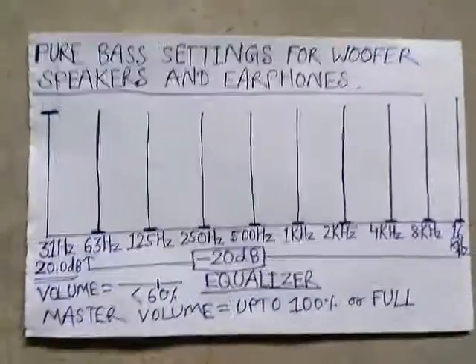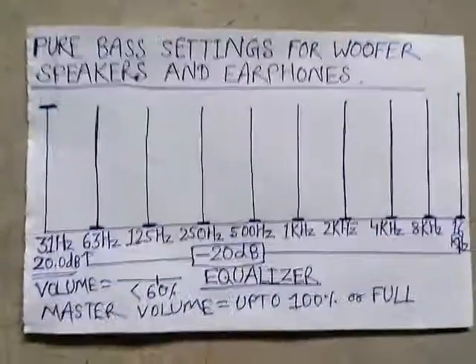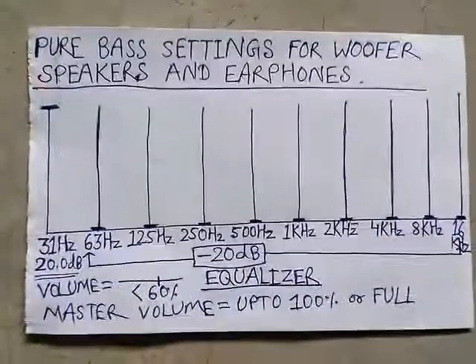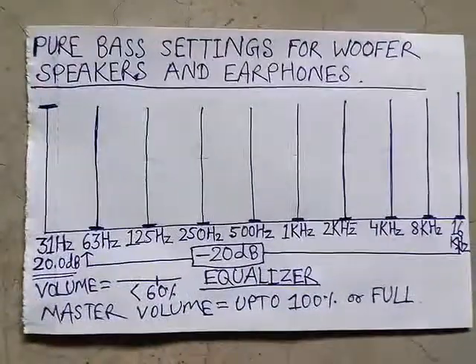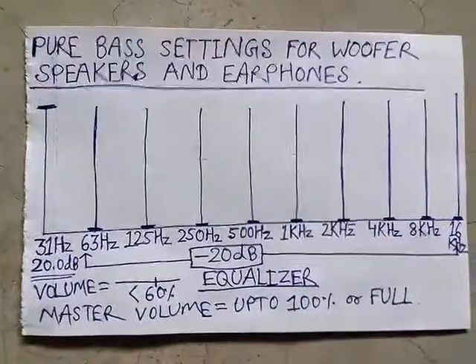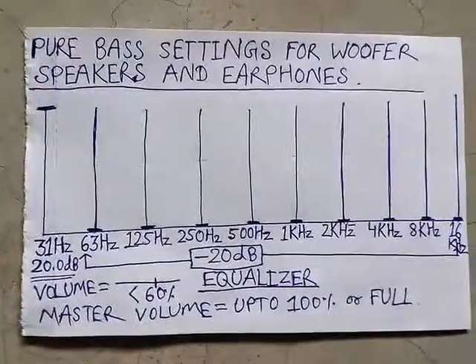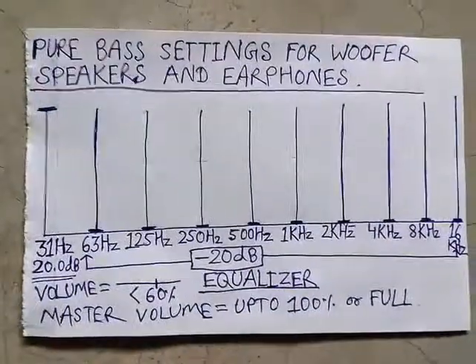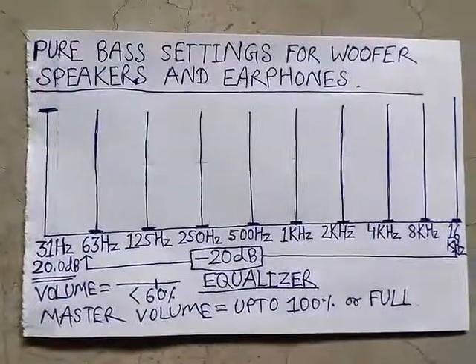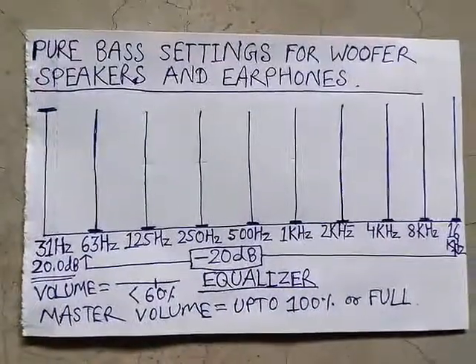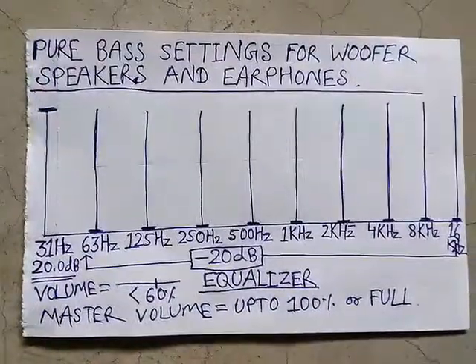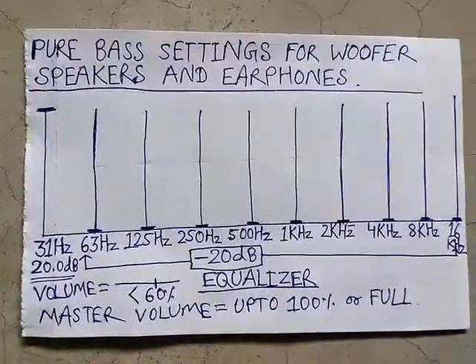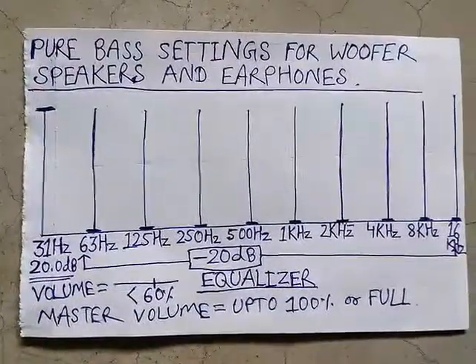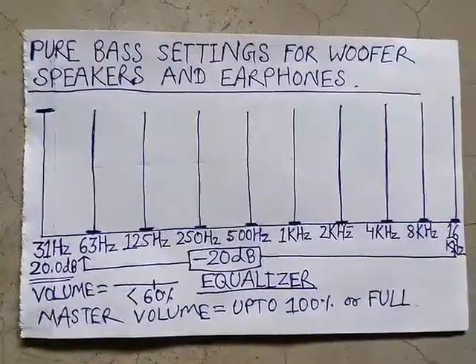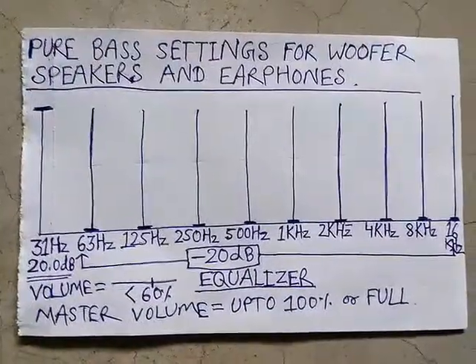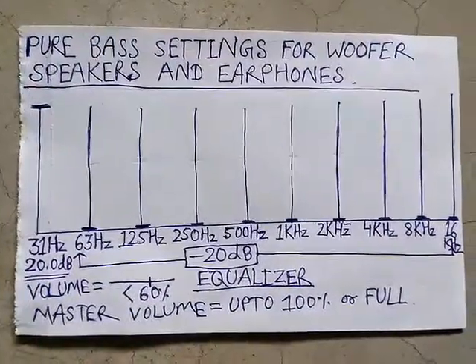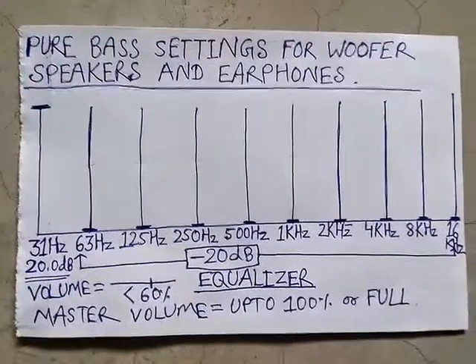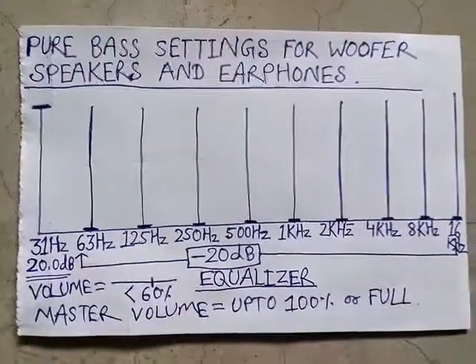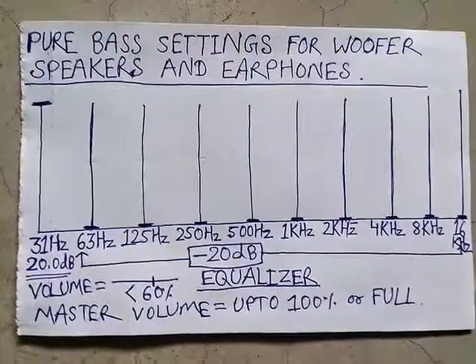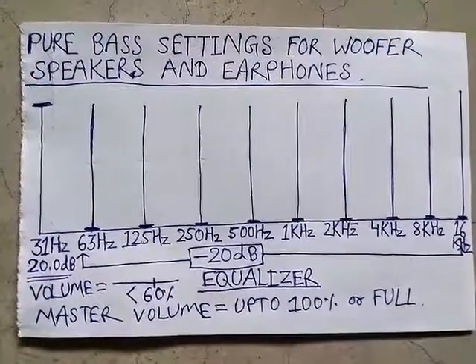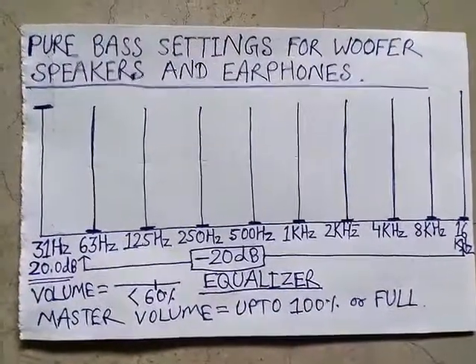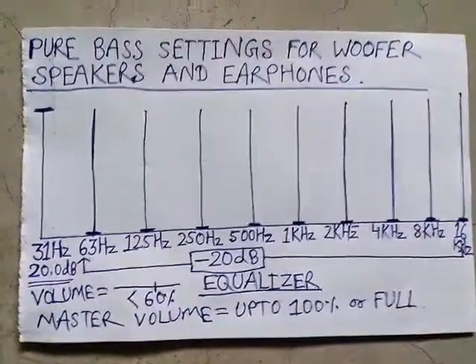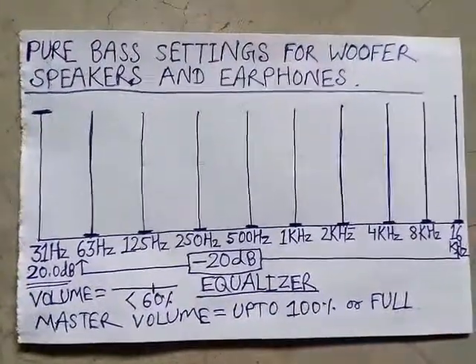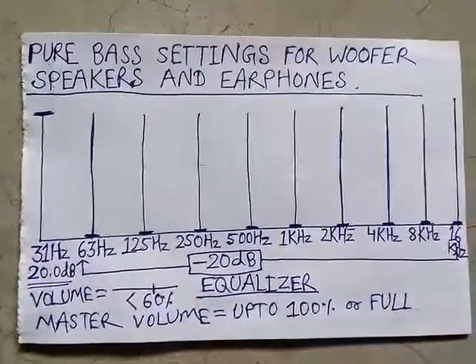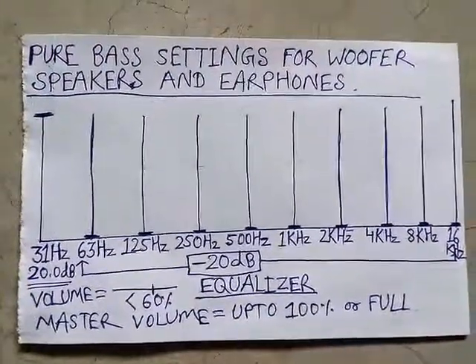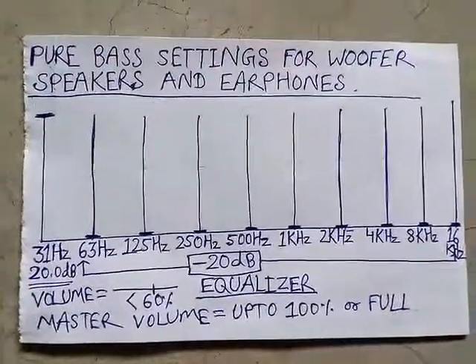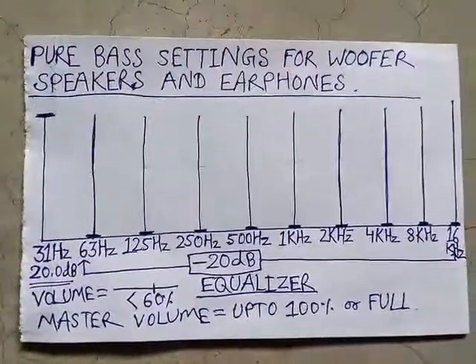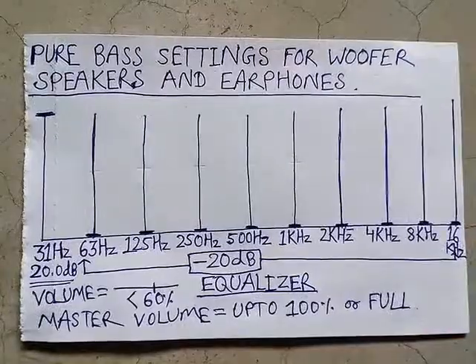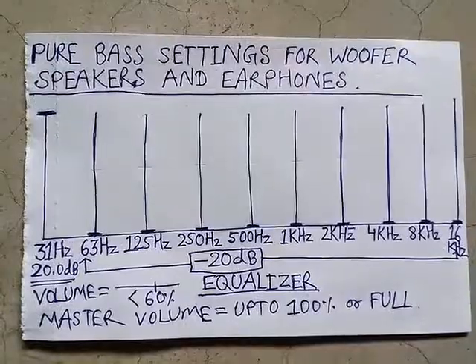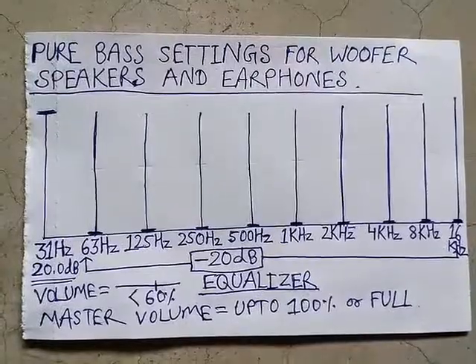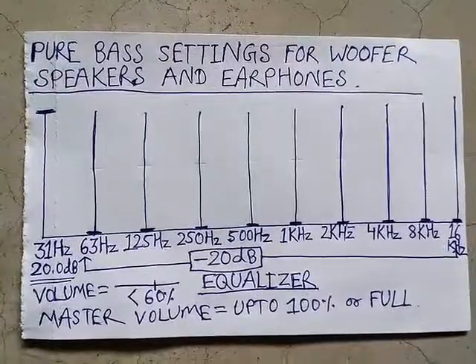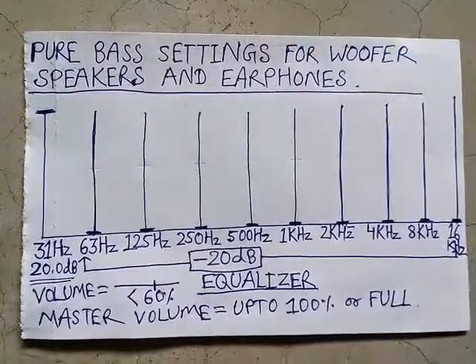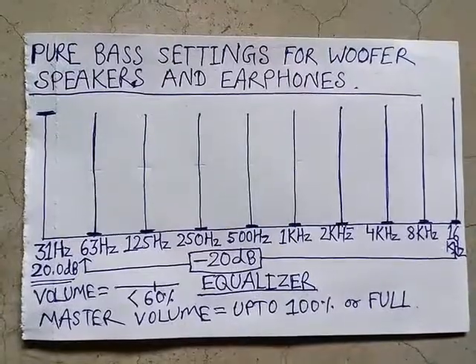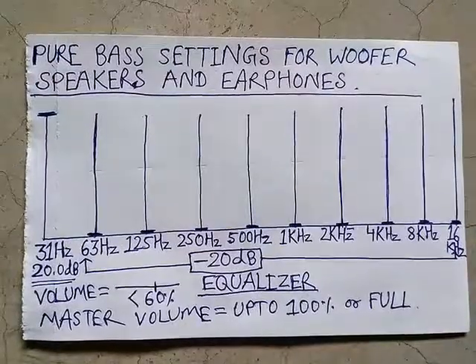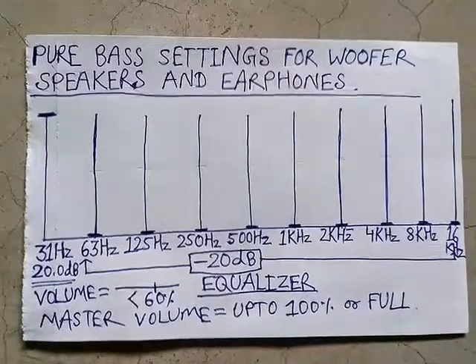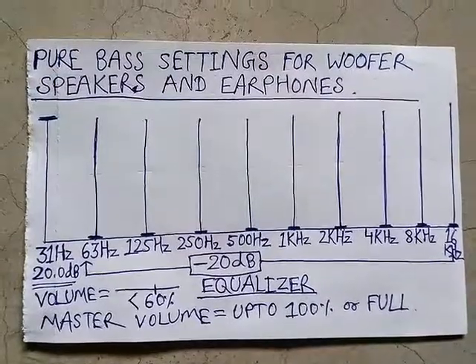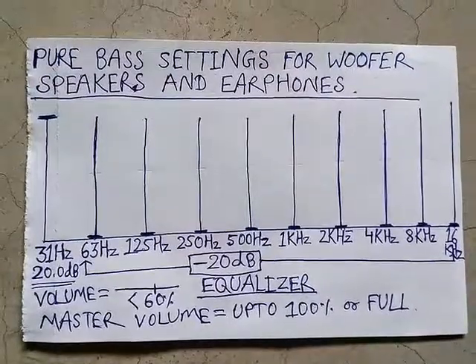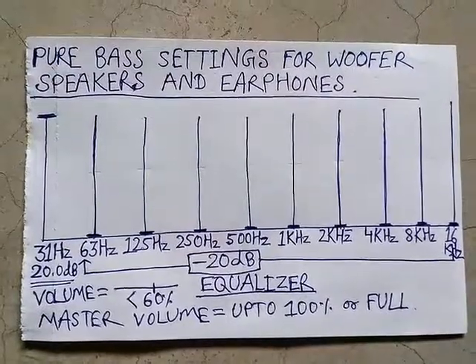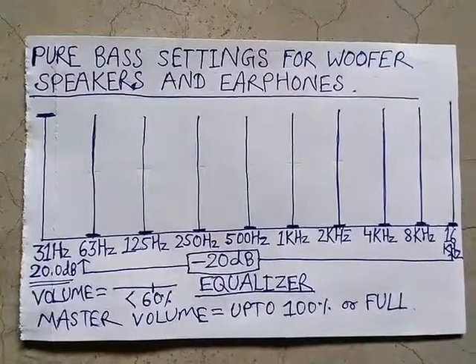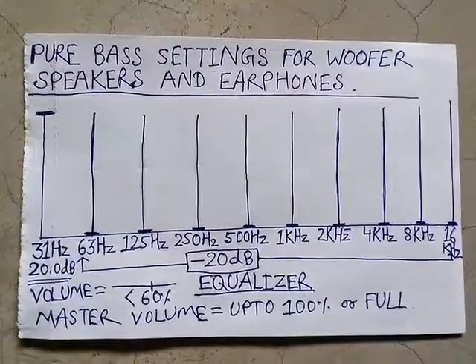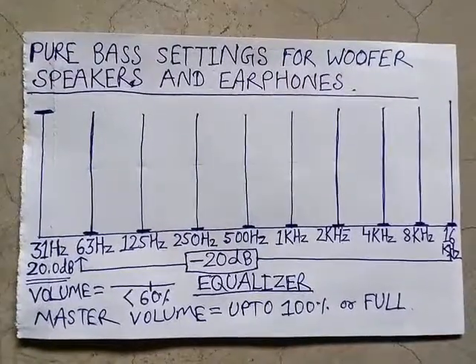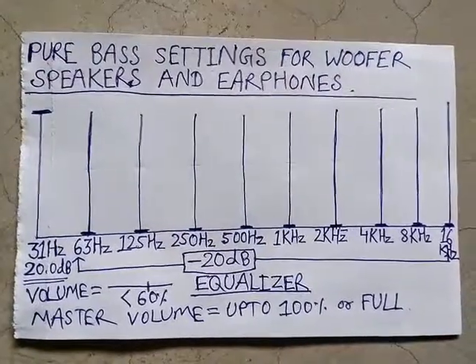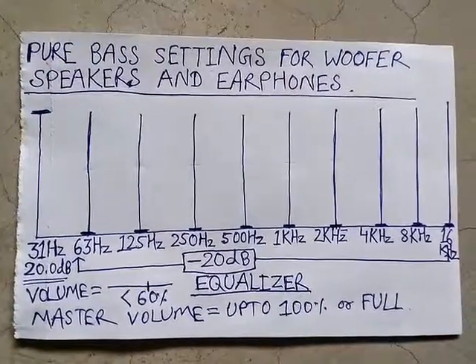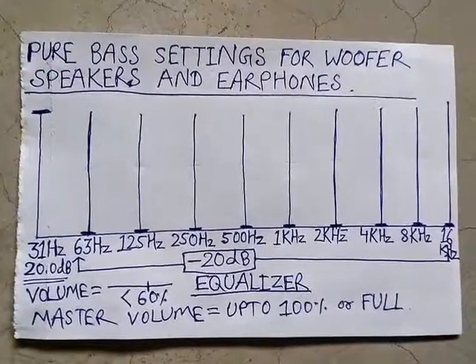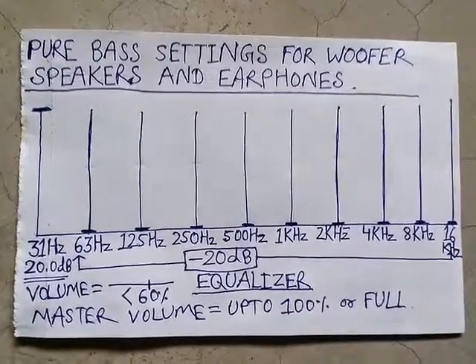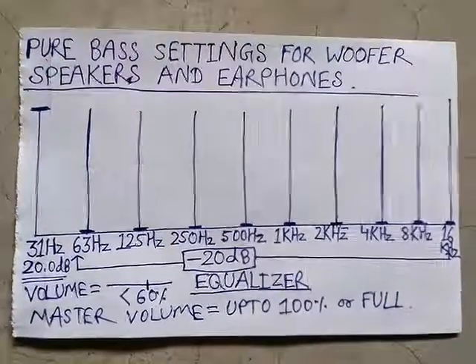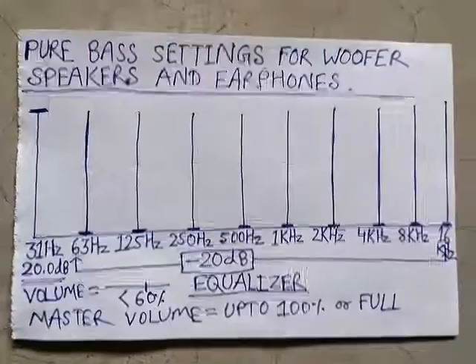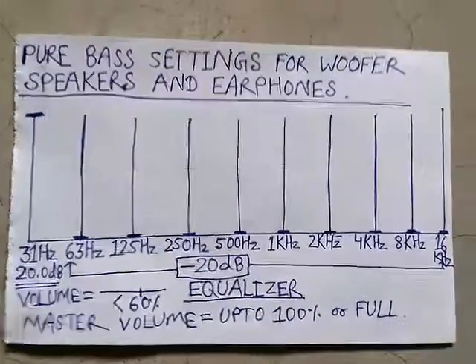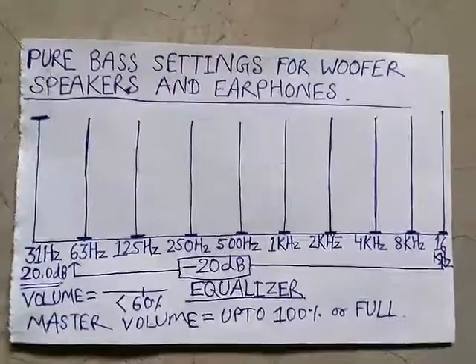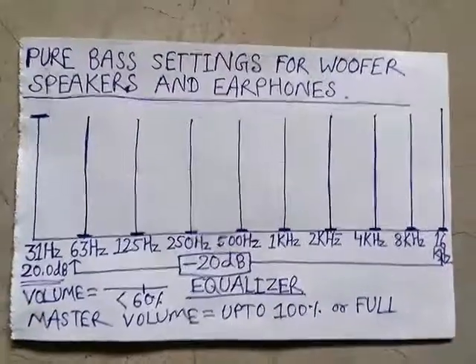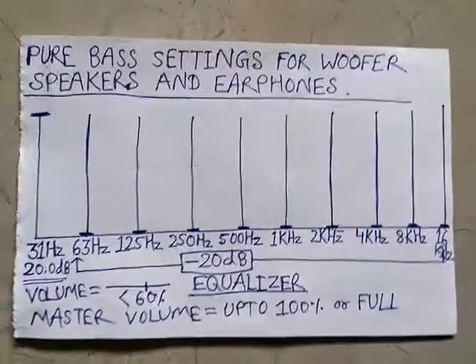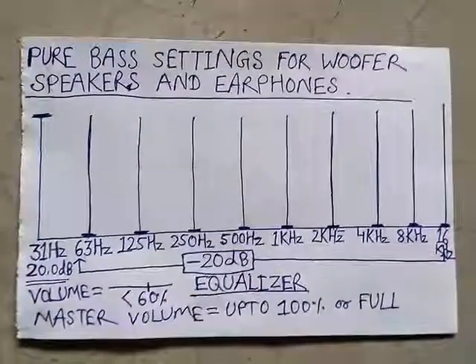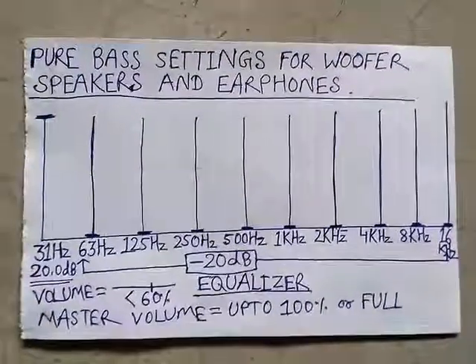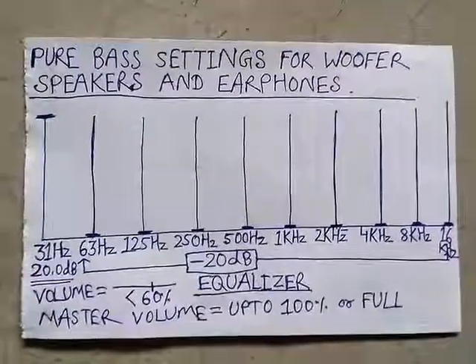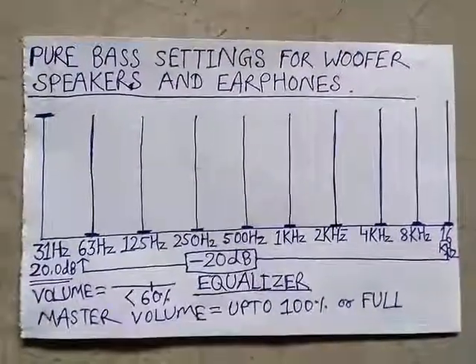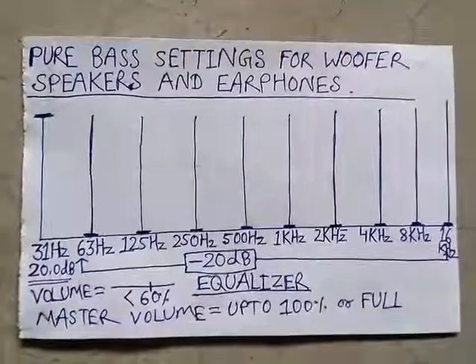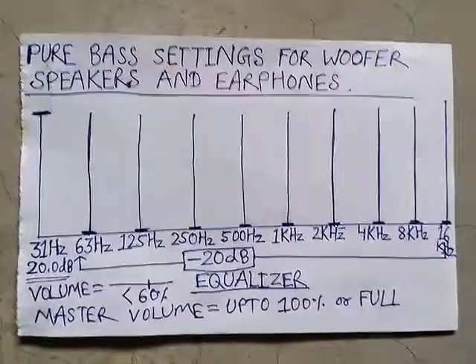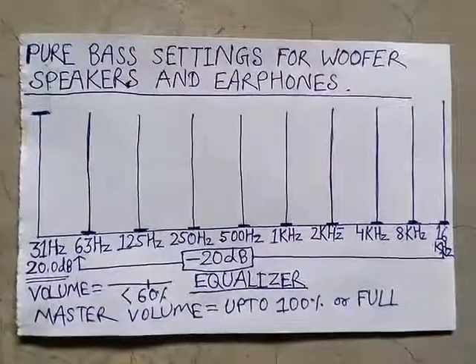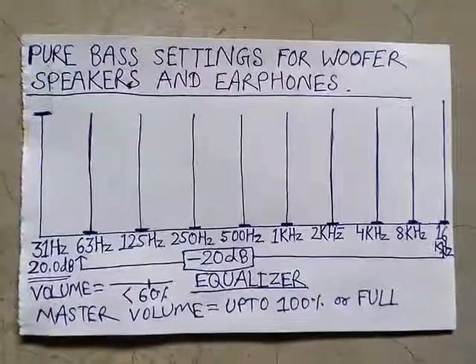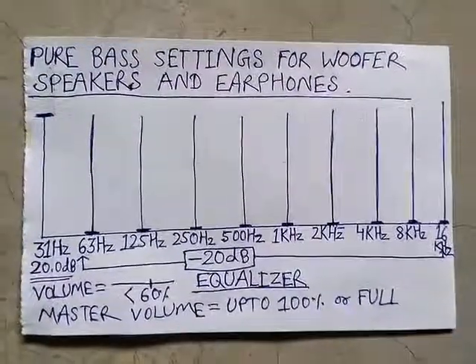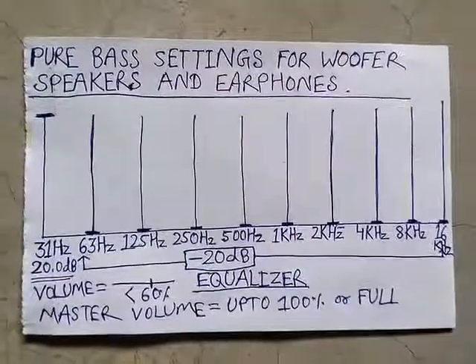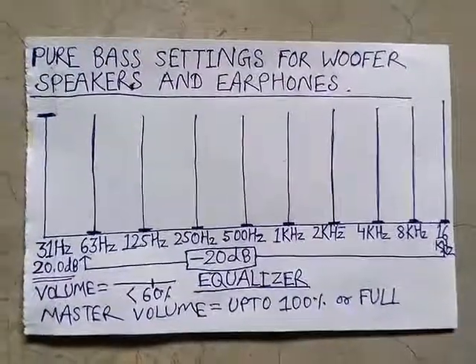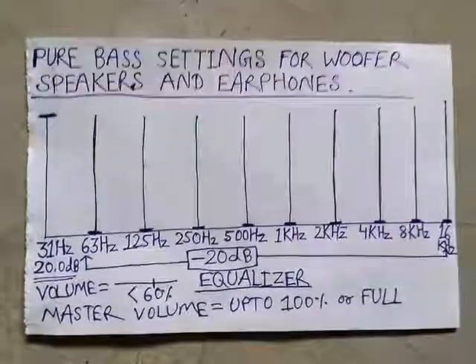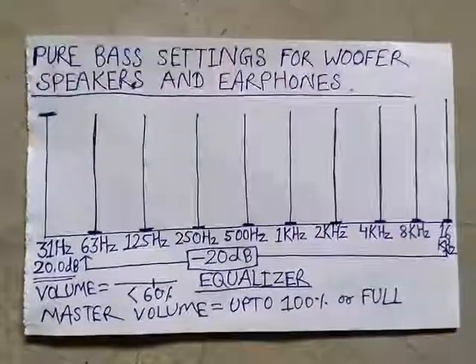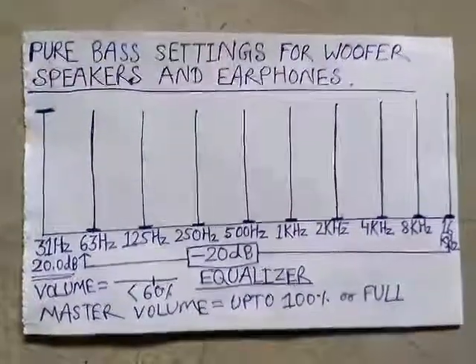This will be helpful for woofer speakers and earphones. Hope you will enjoy. Thank you.